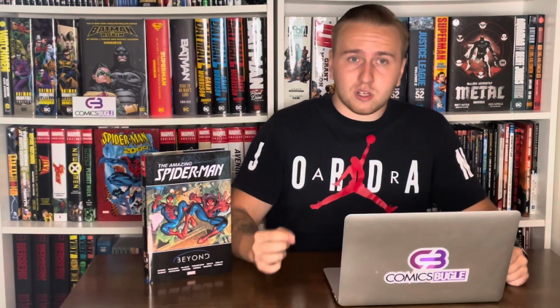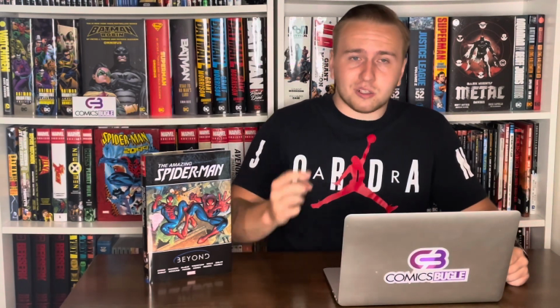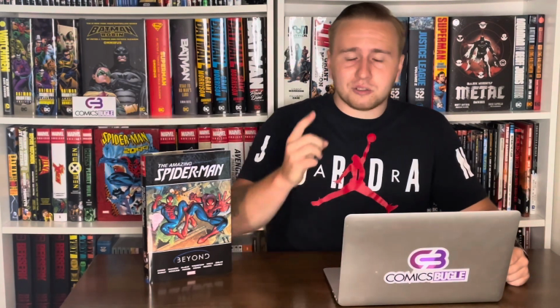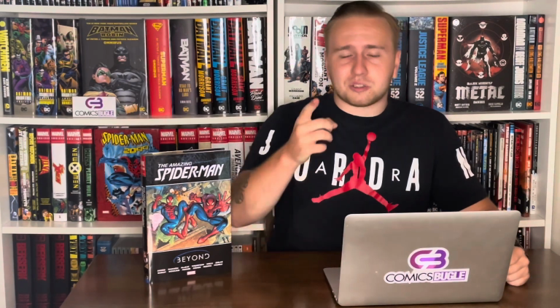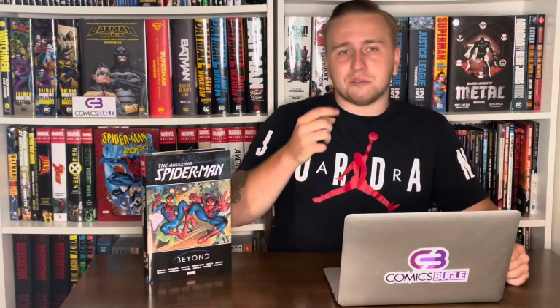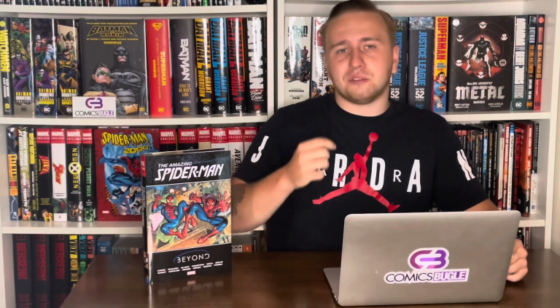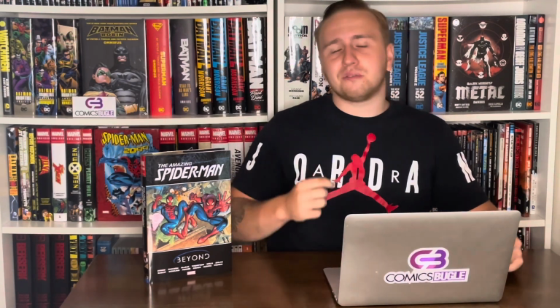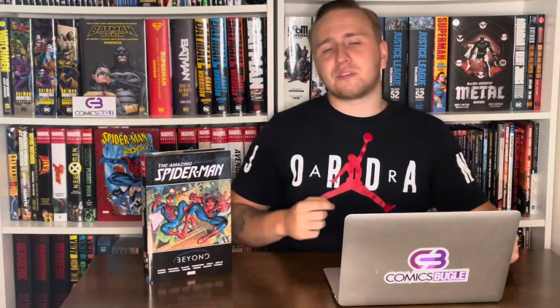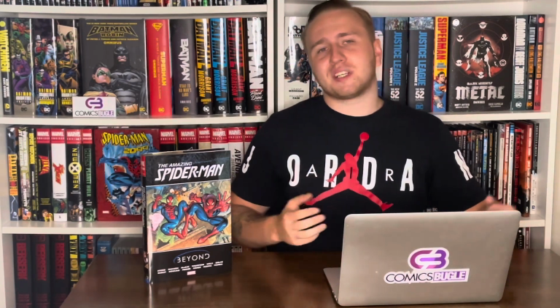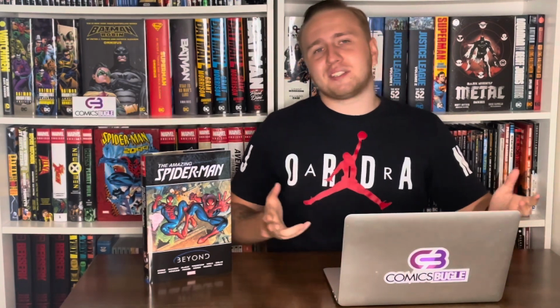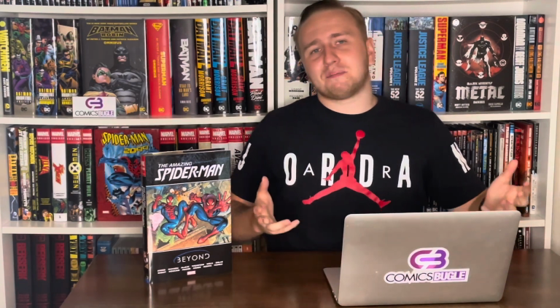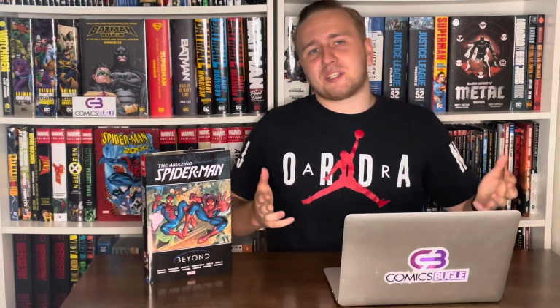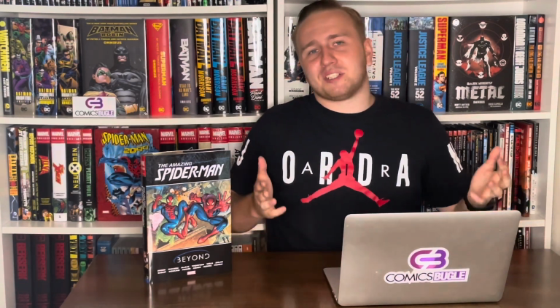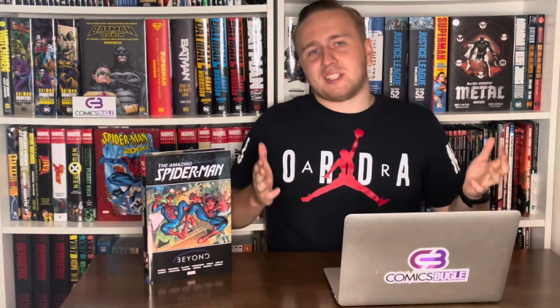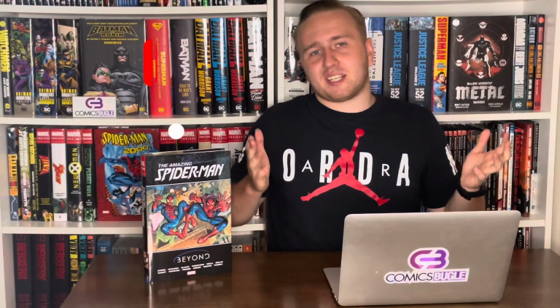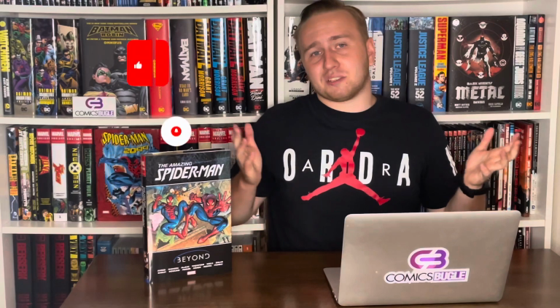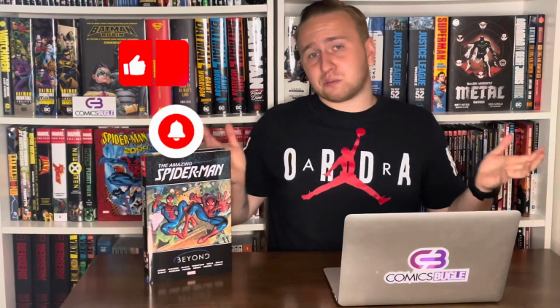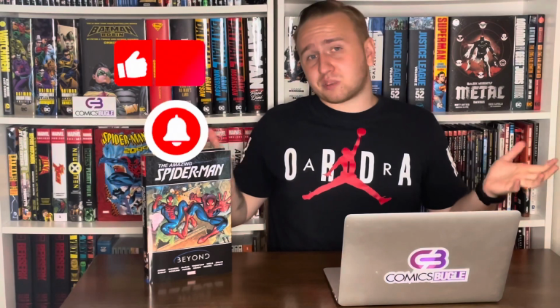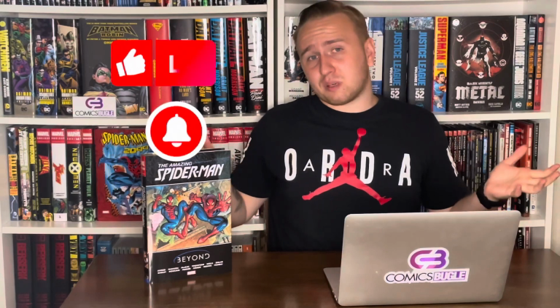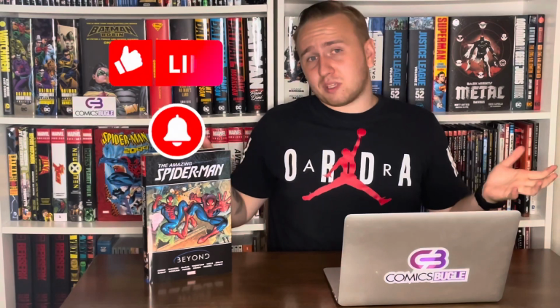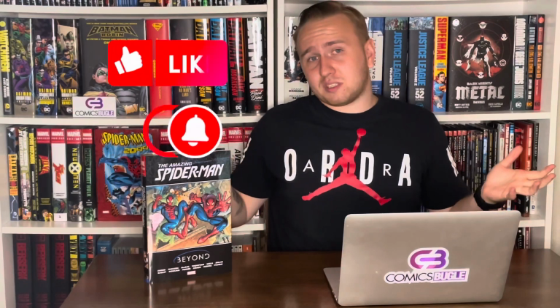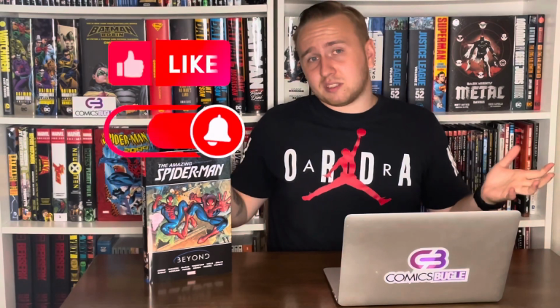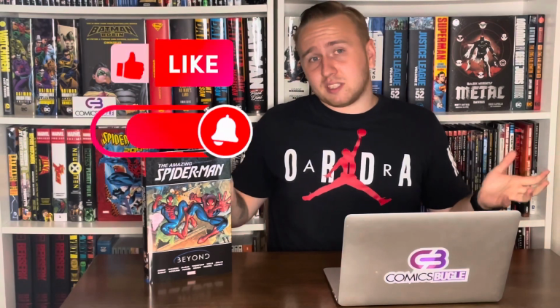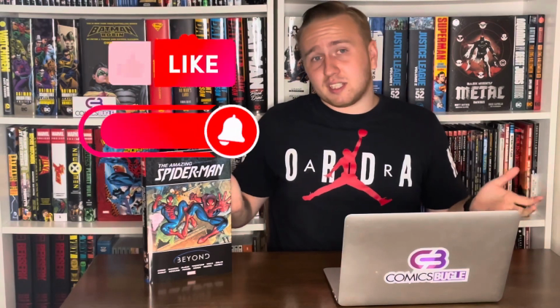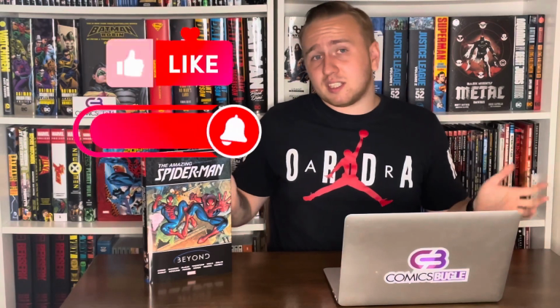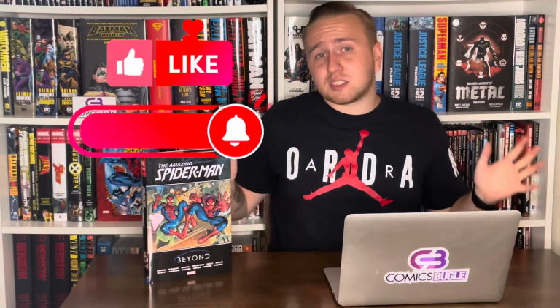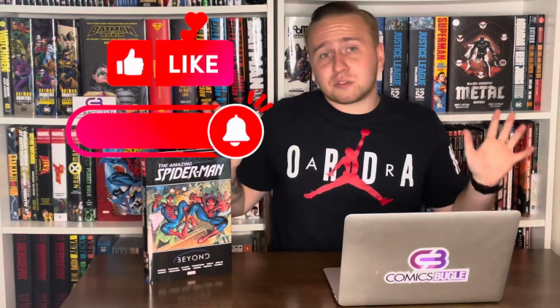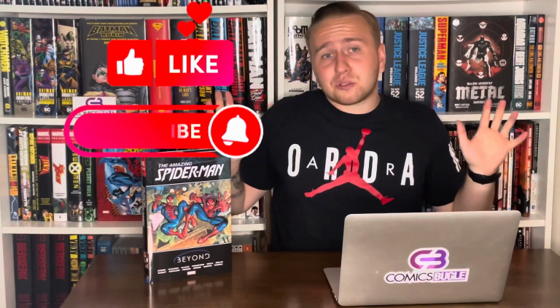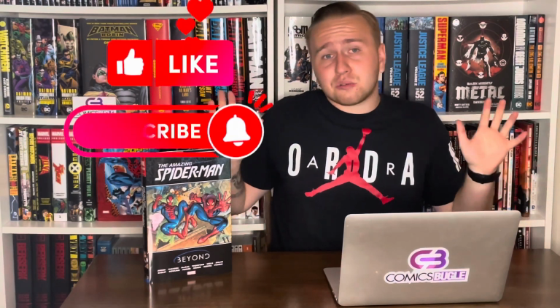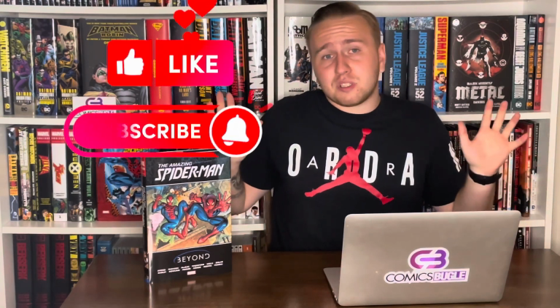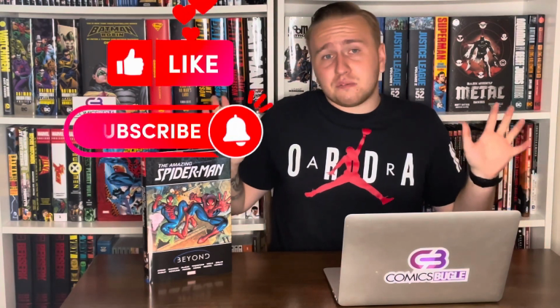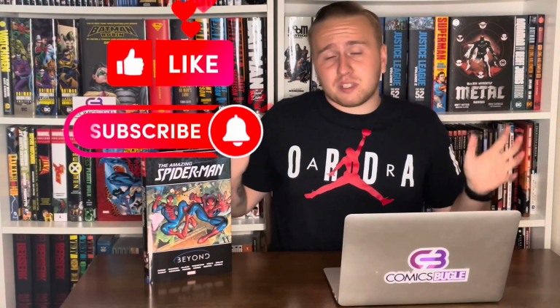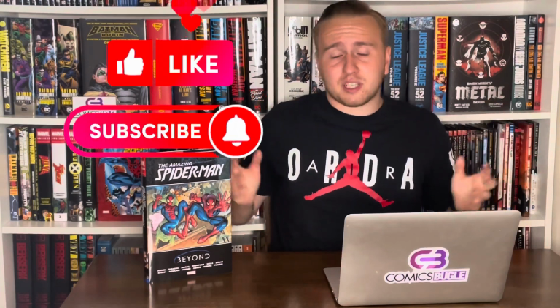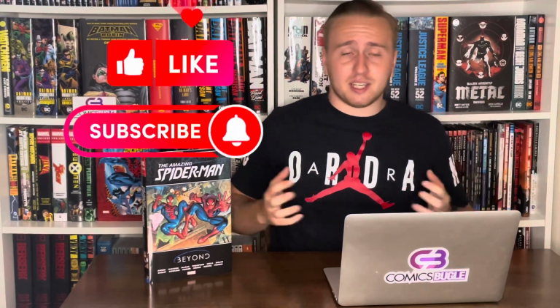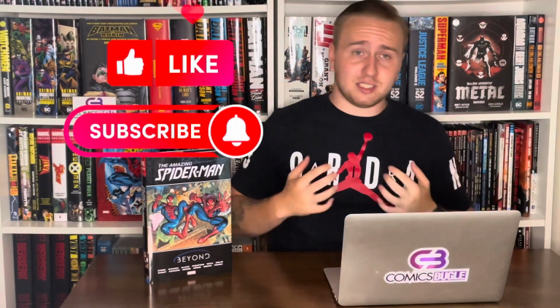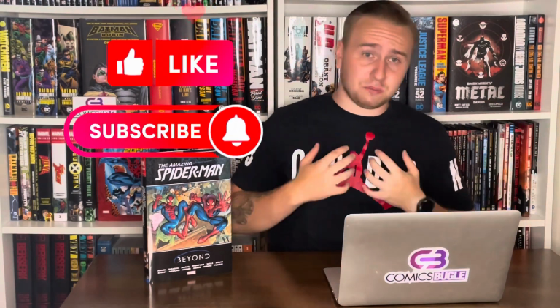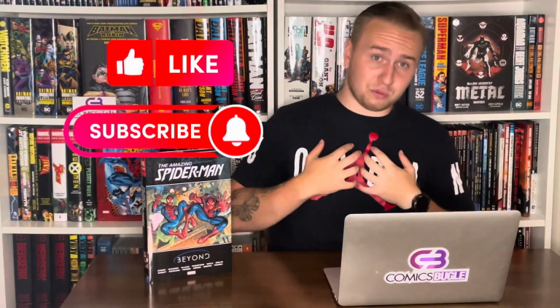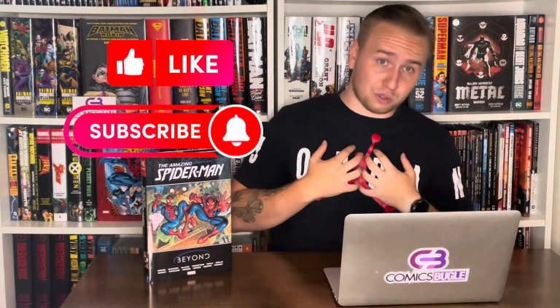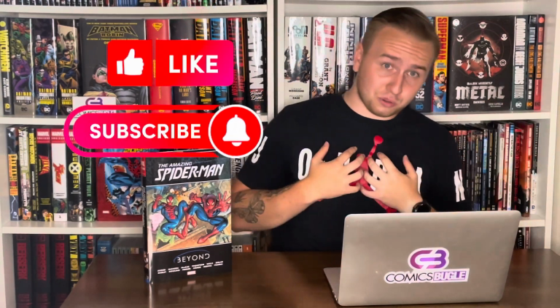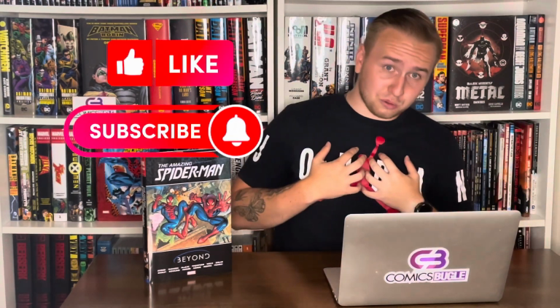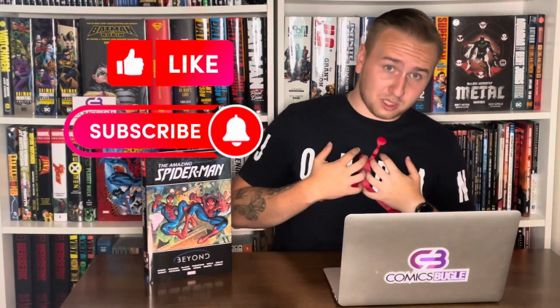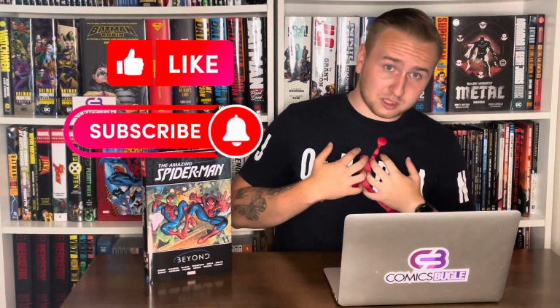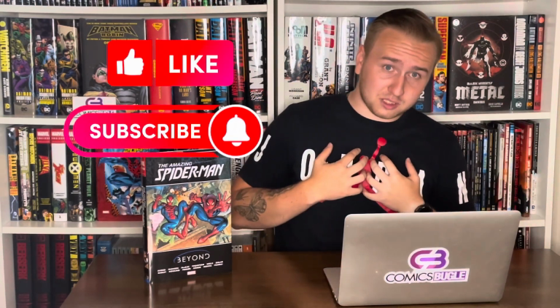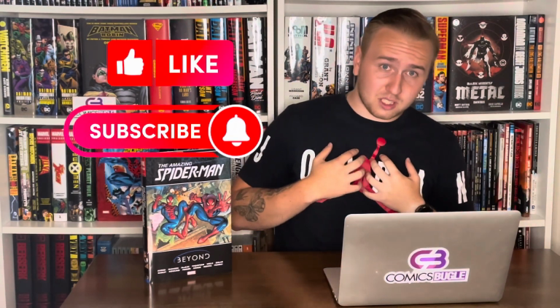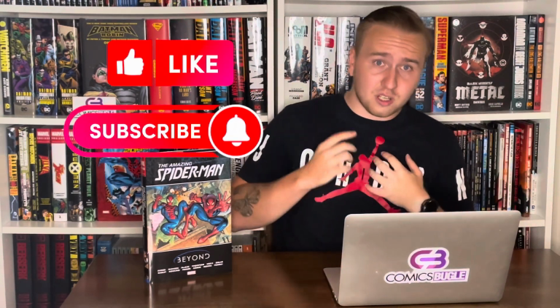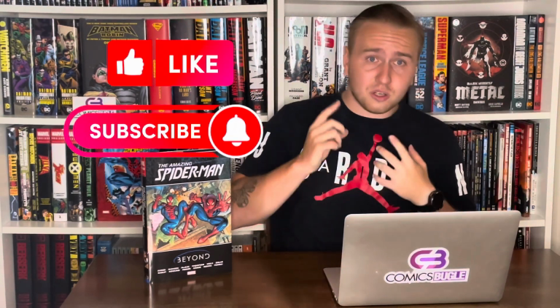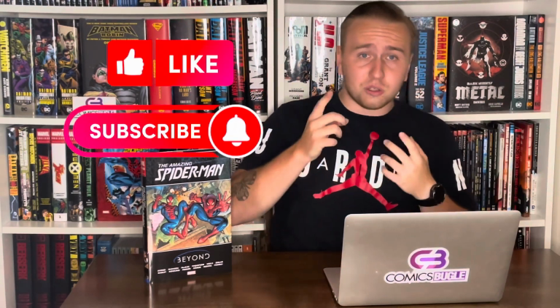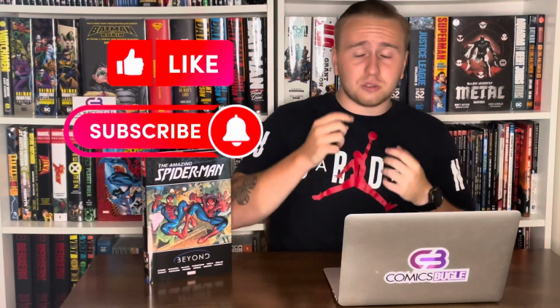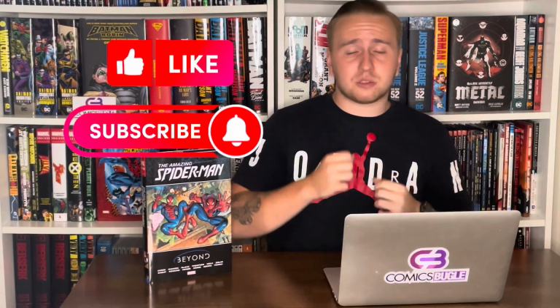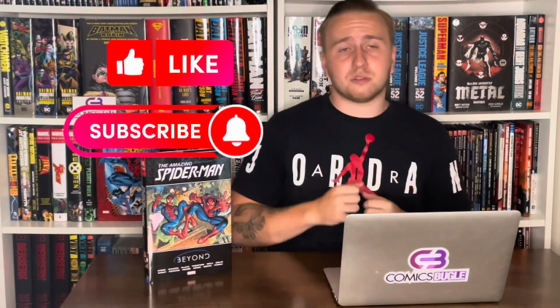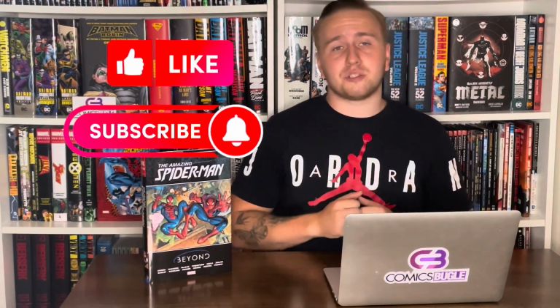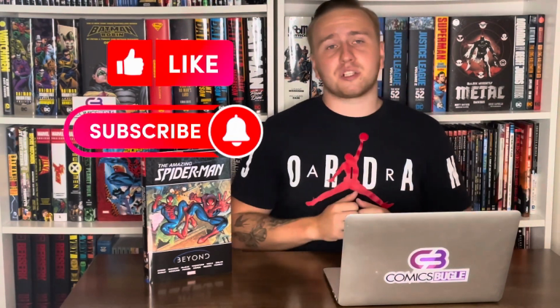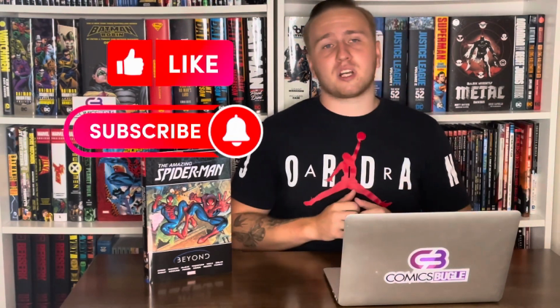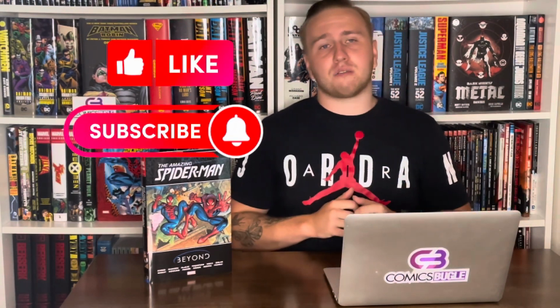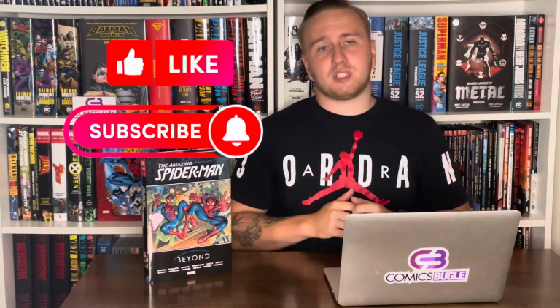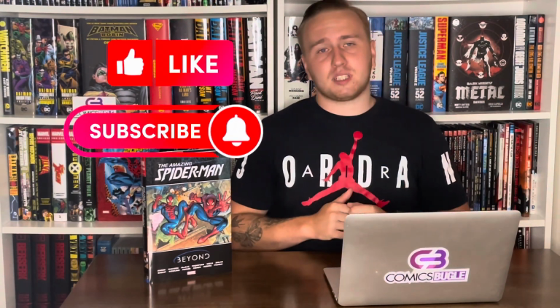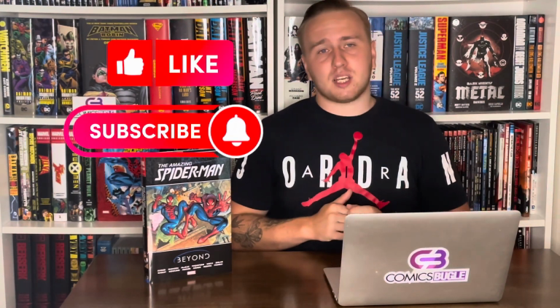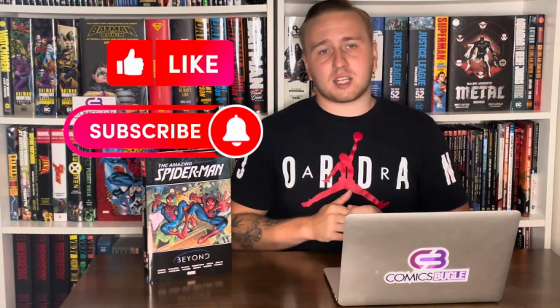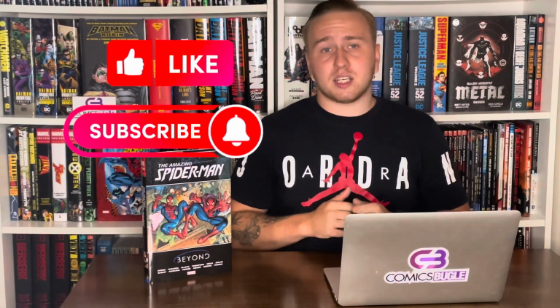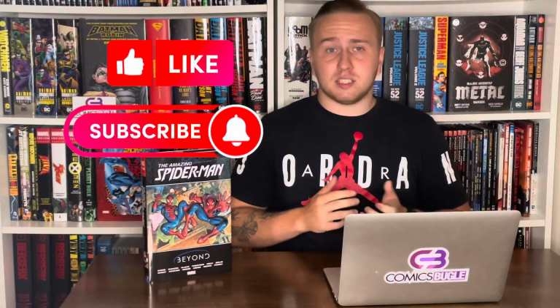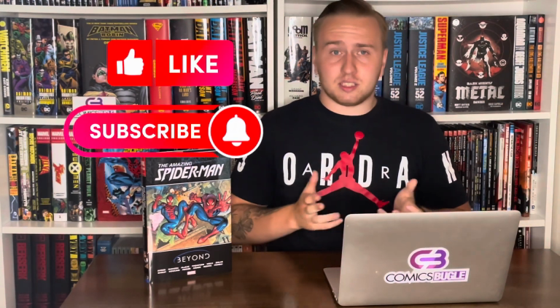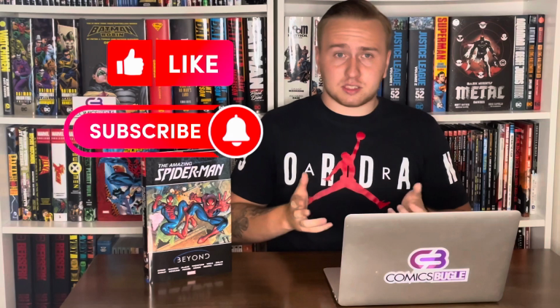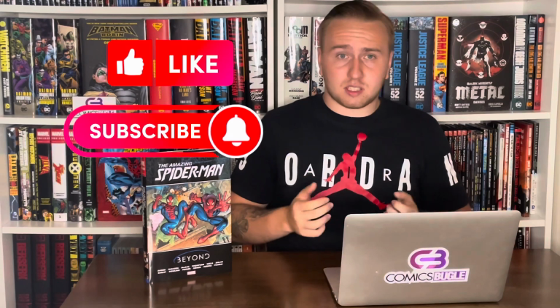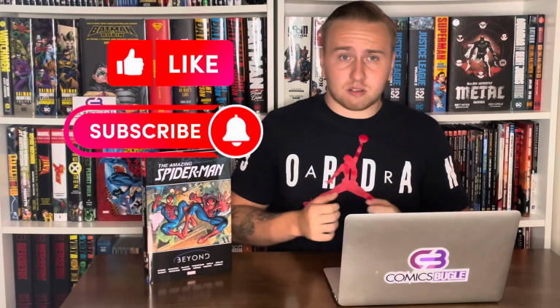Also, don't forget to smash that like and subscribe button — it doesn't cost you anything and it means the world to us. Also, check out our TikTok and Instagram.